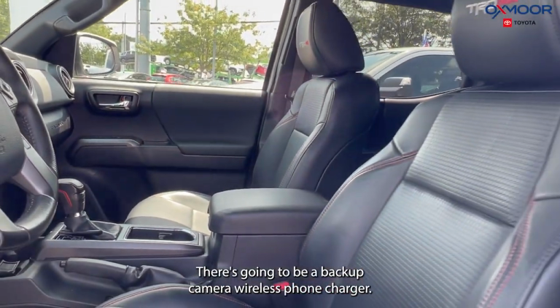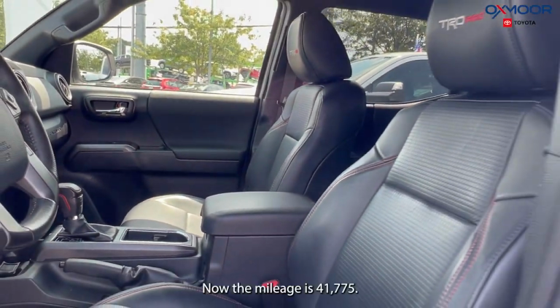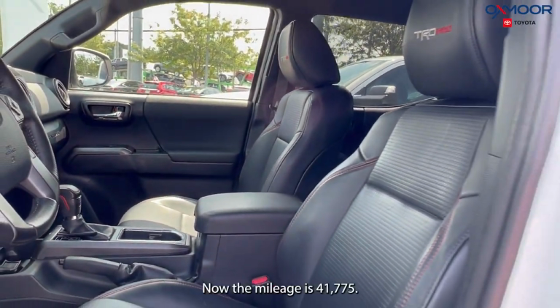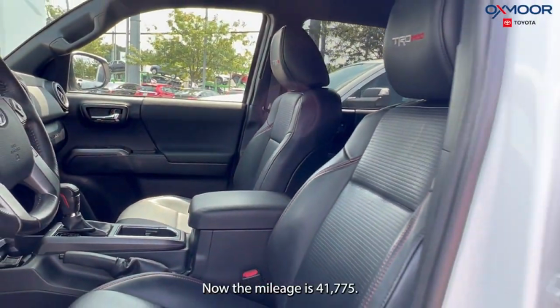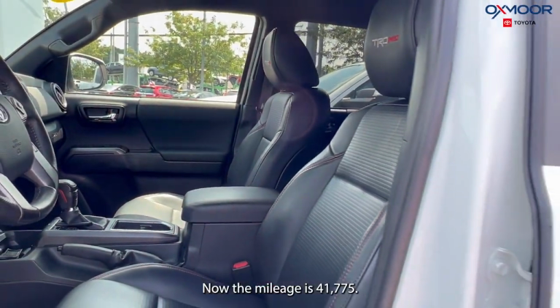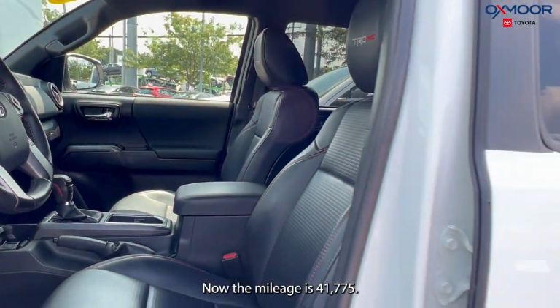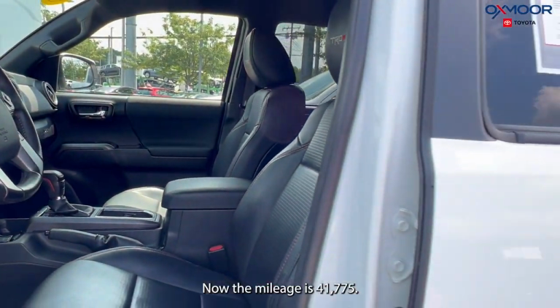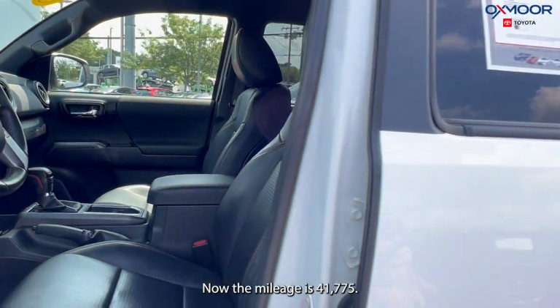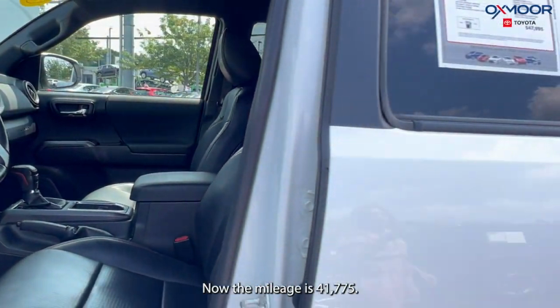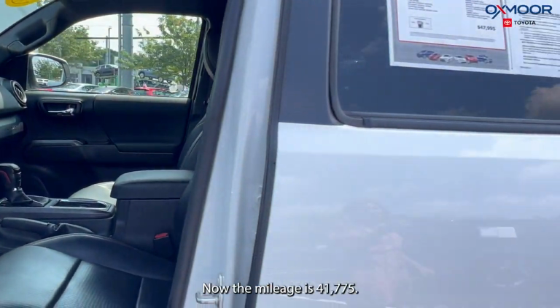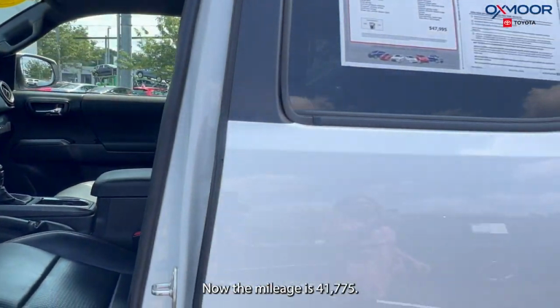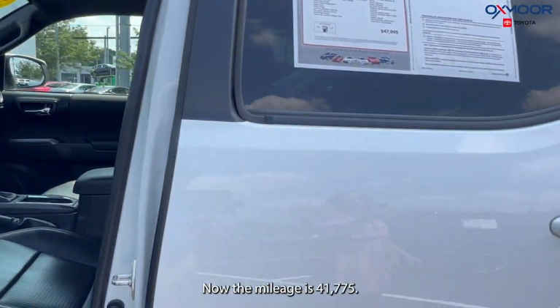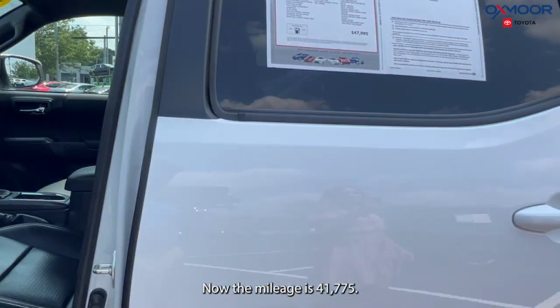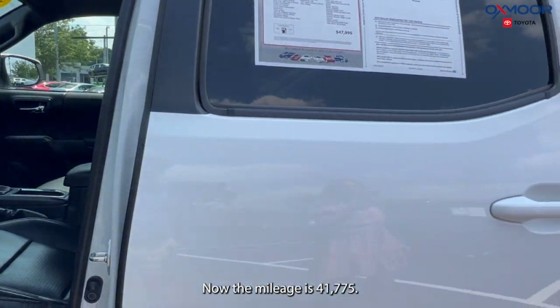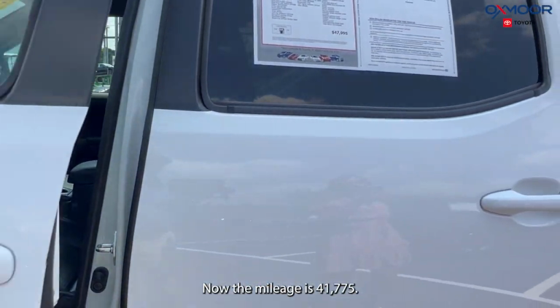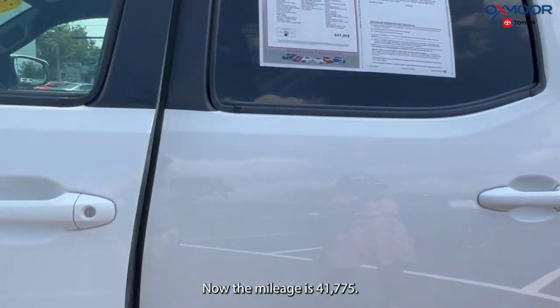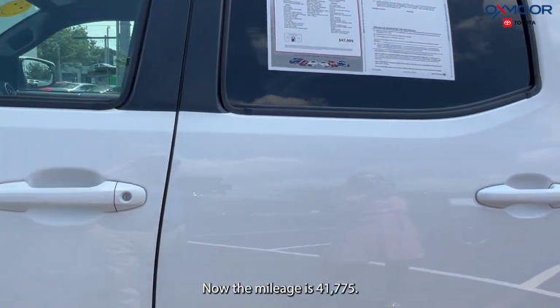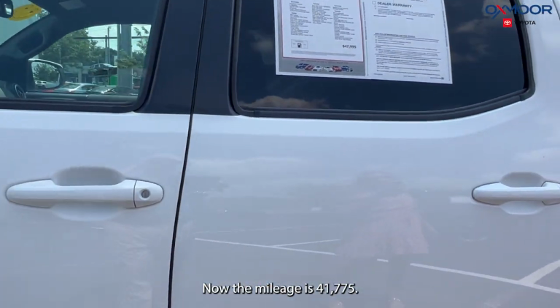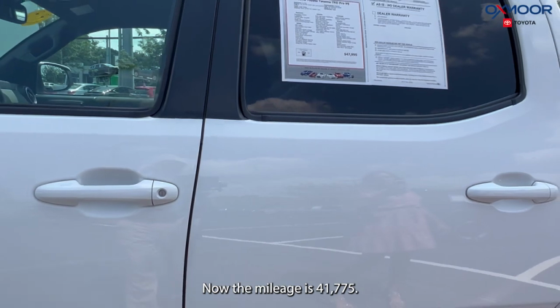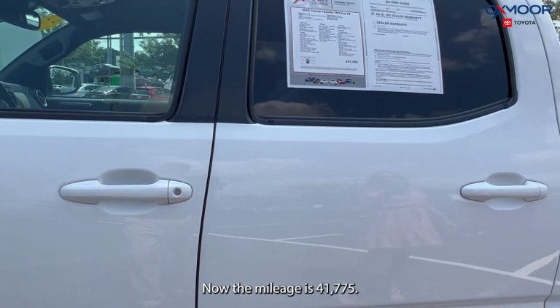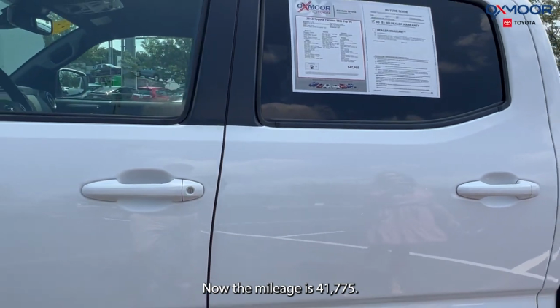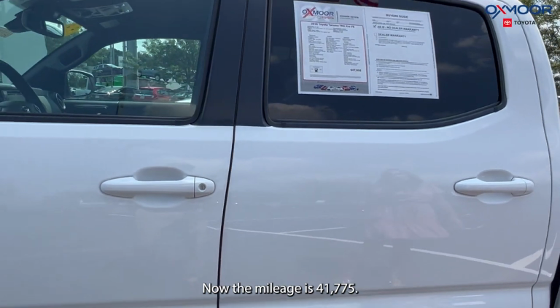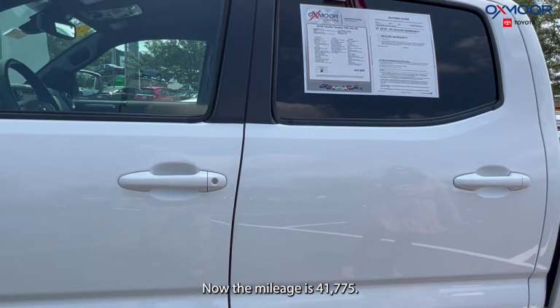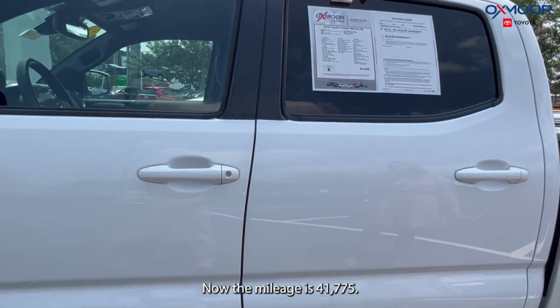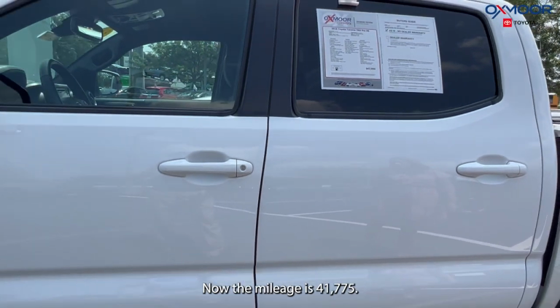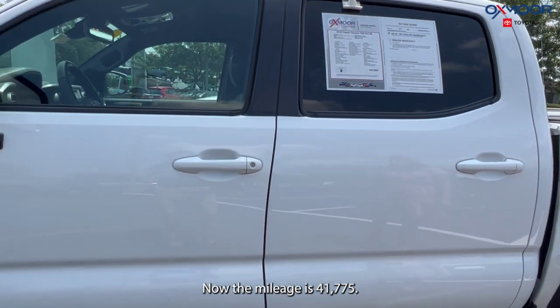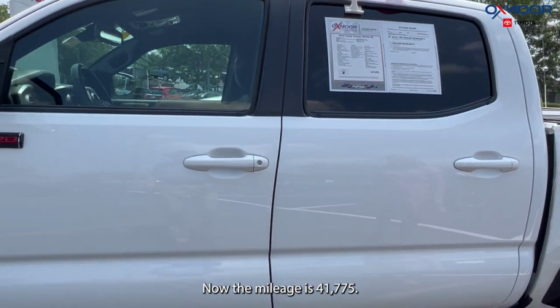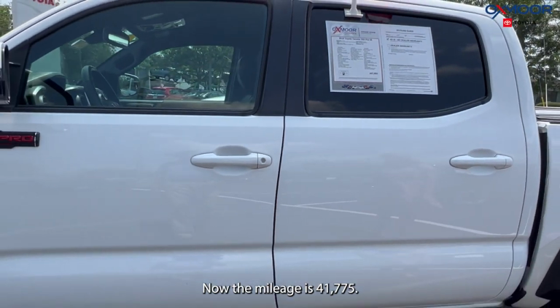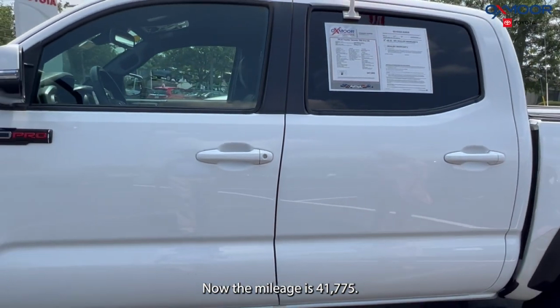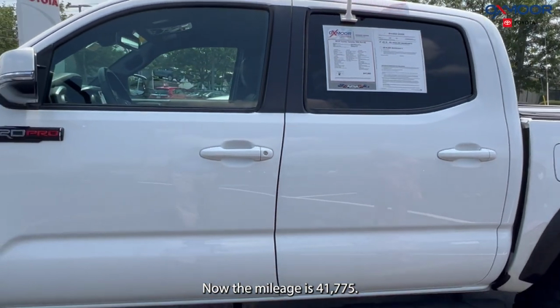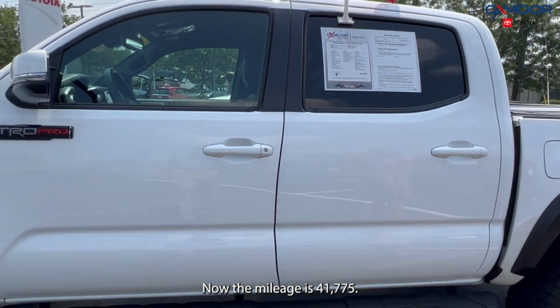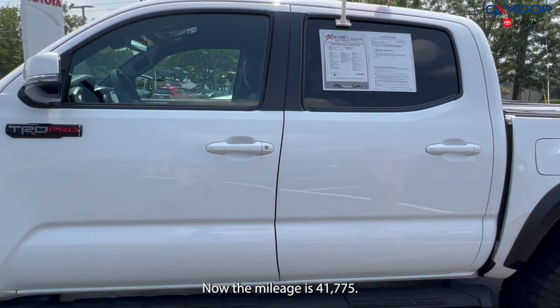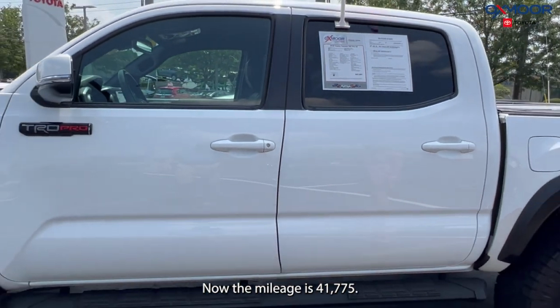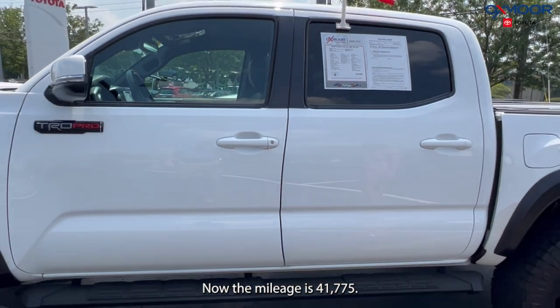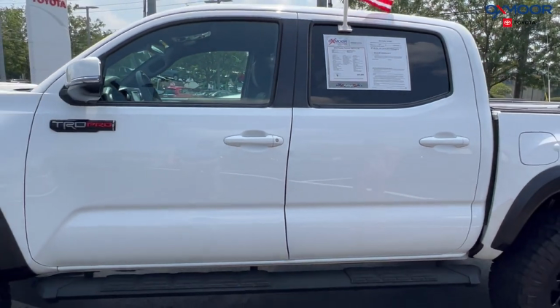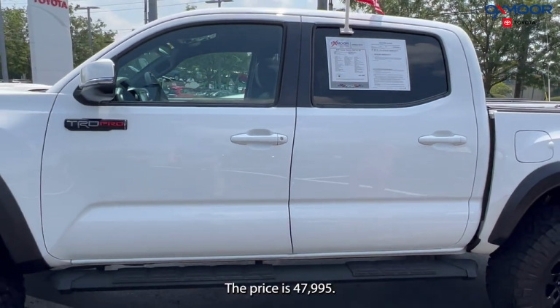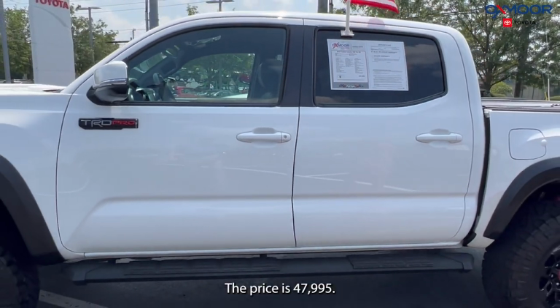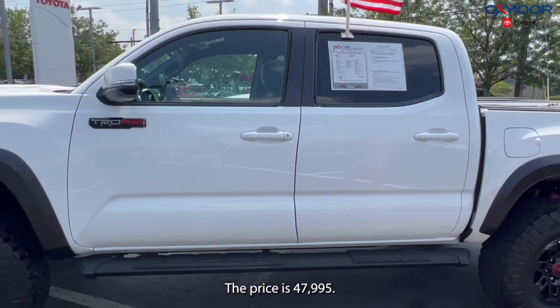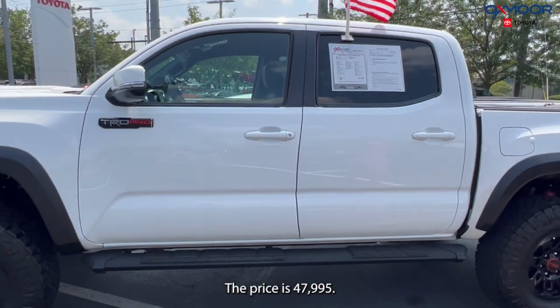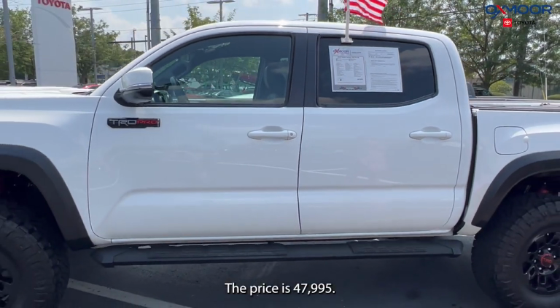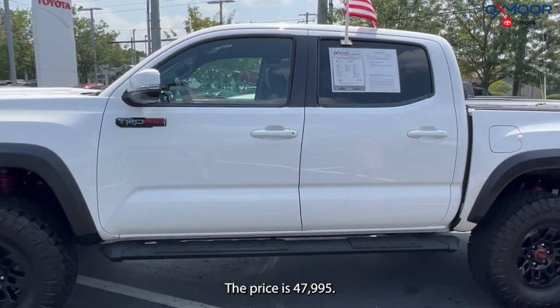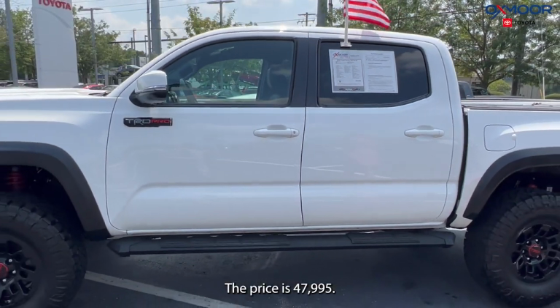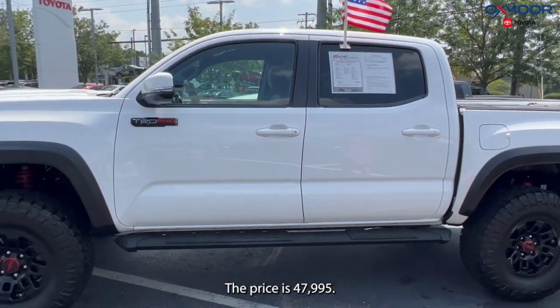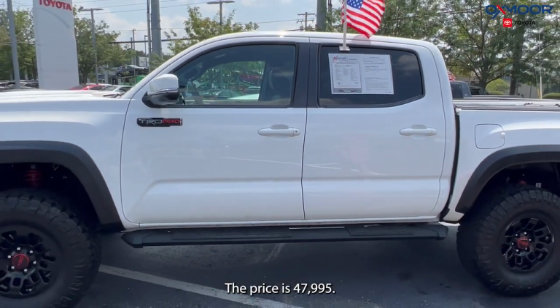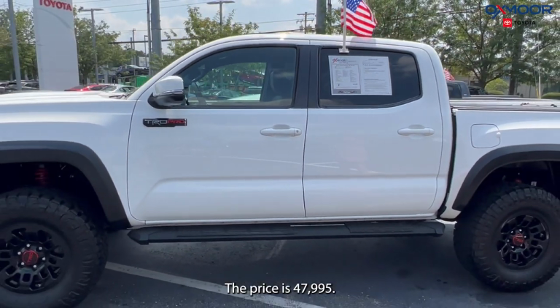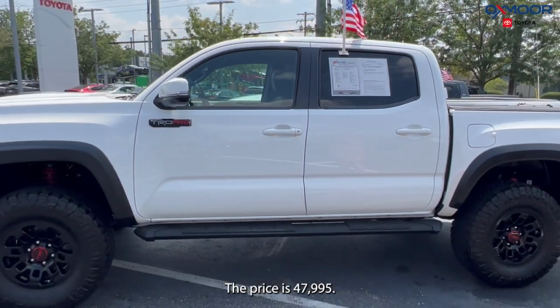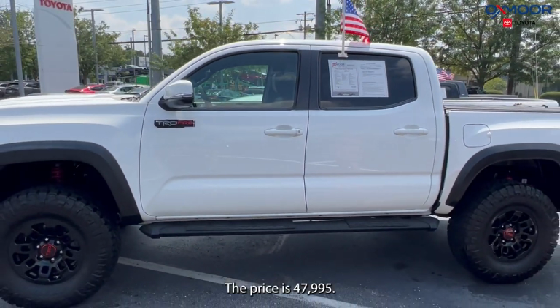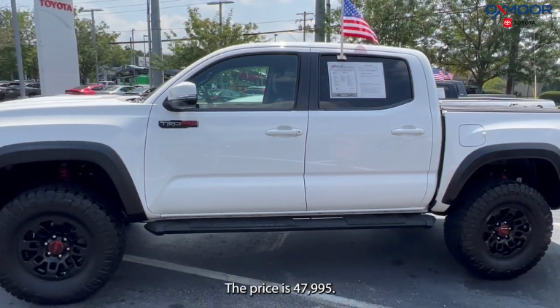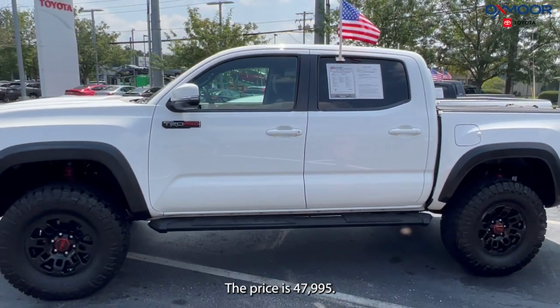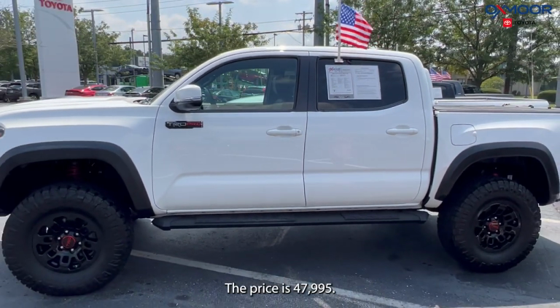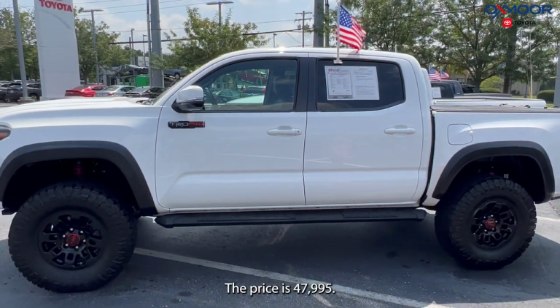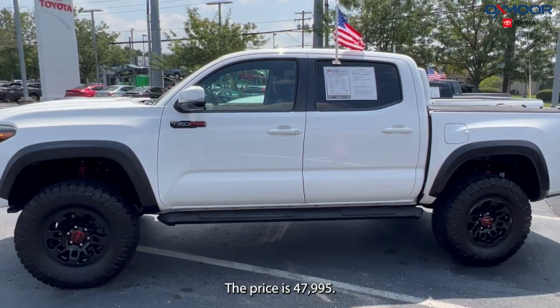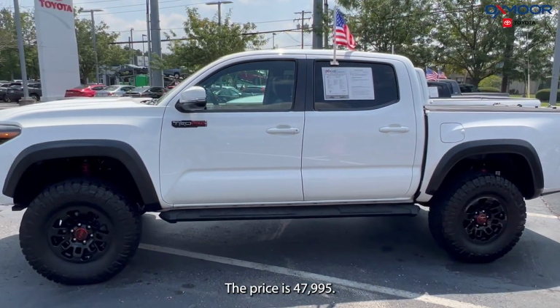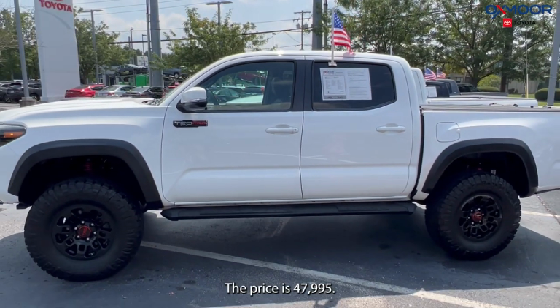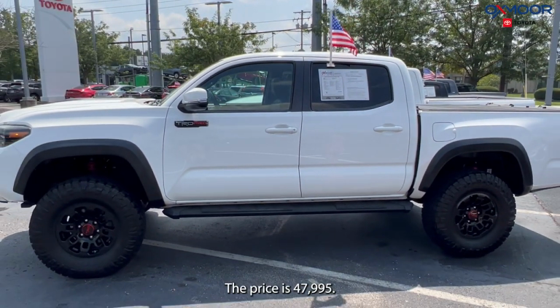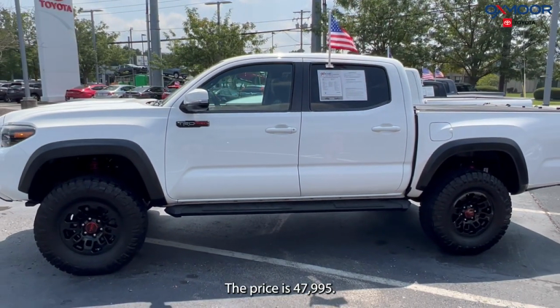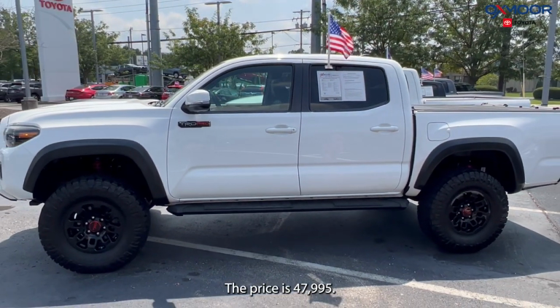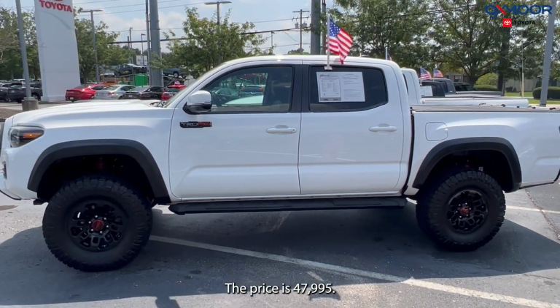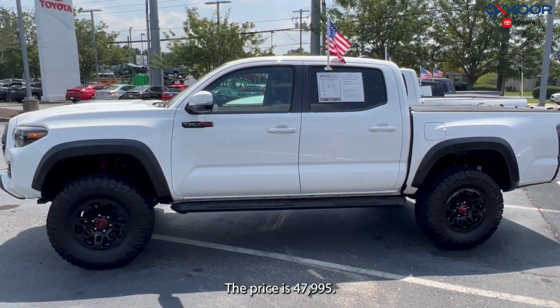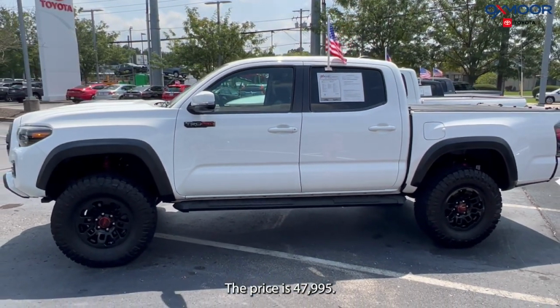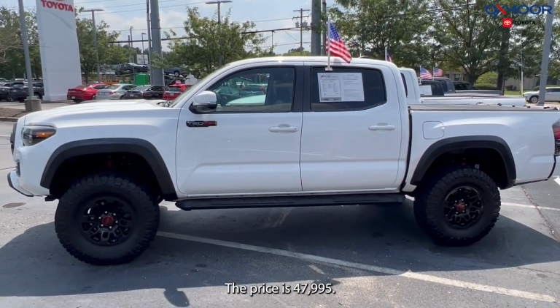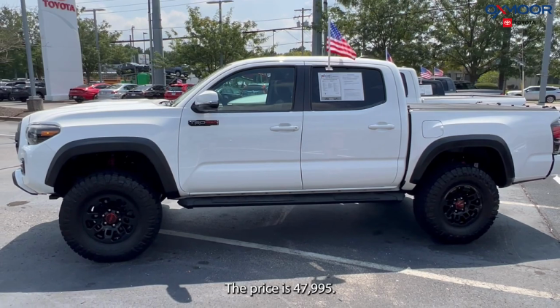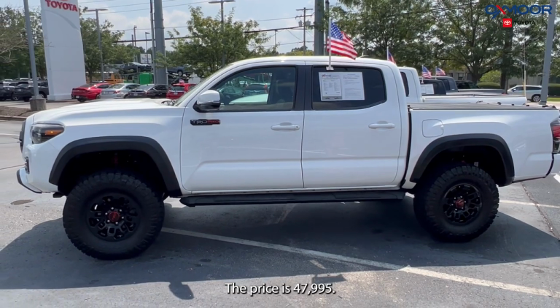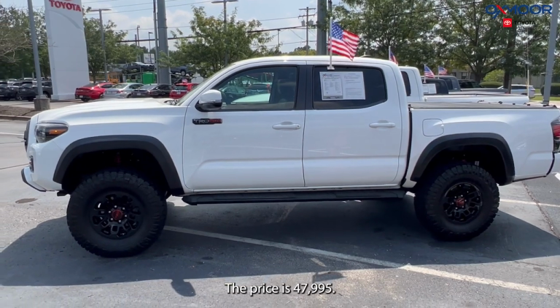The mileage is 41,775 and the price is $47,995.